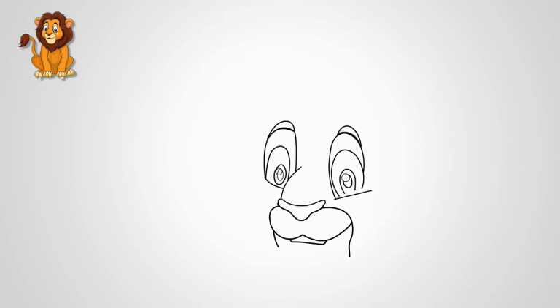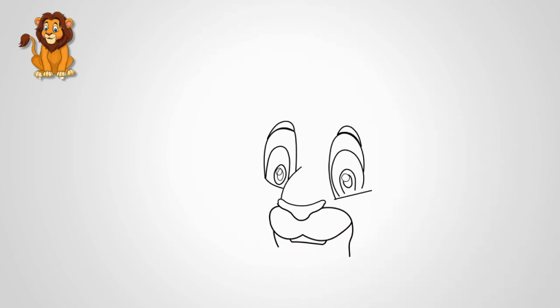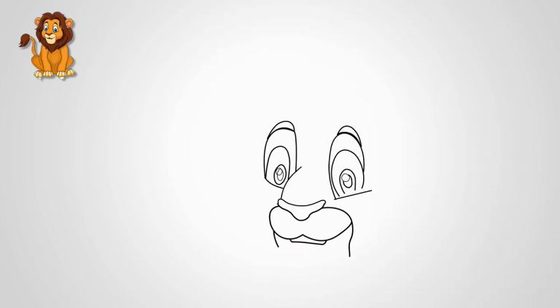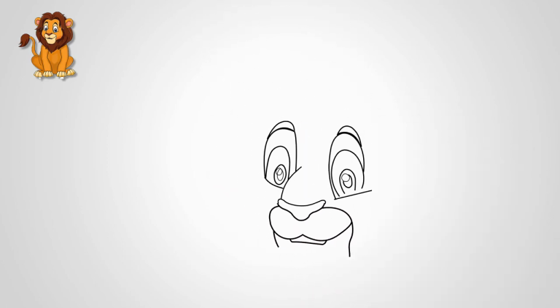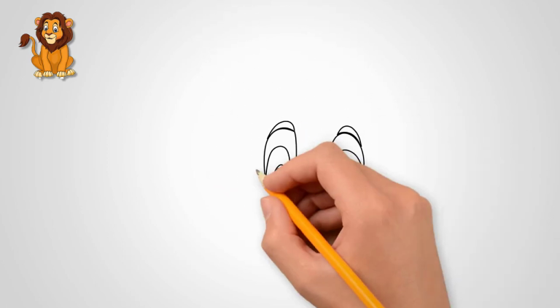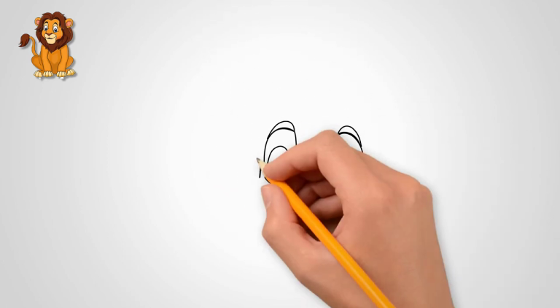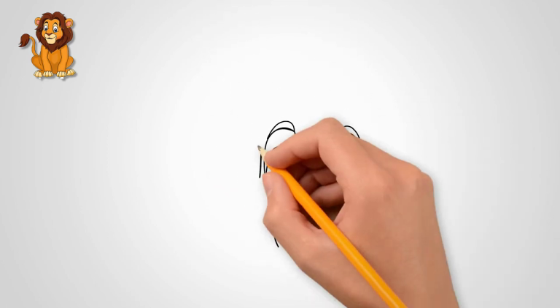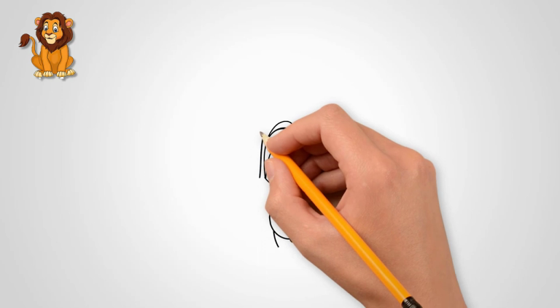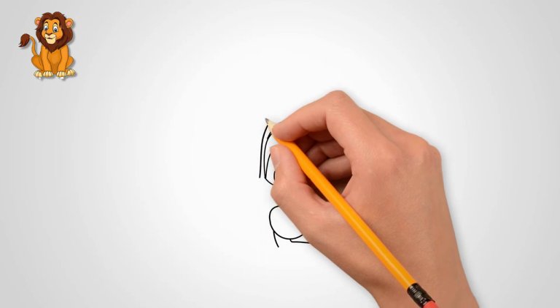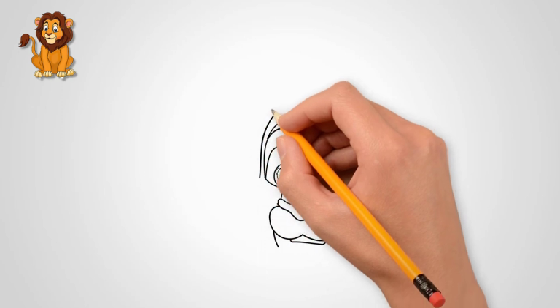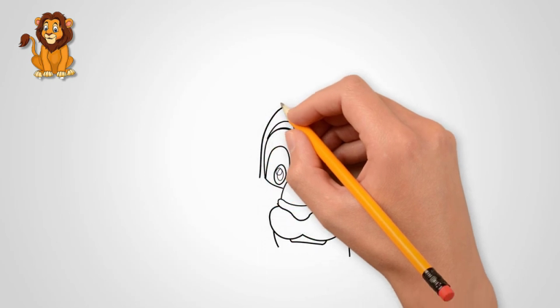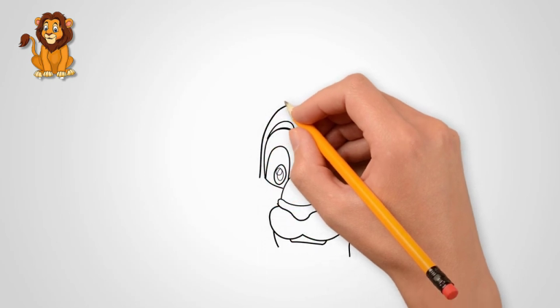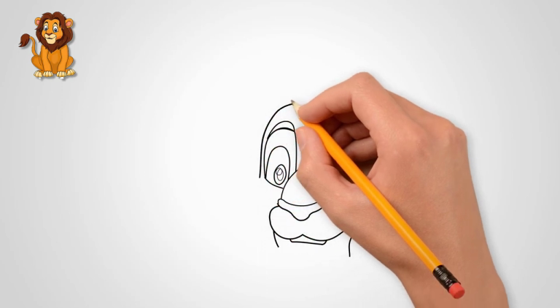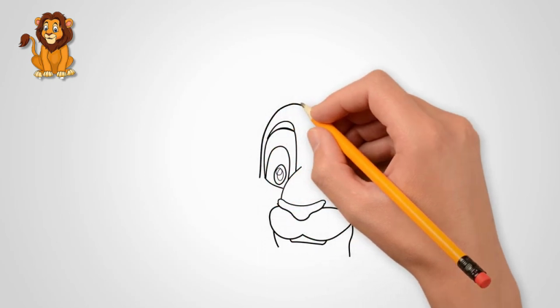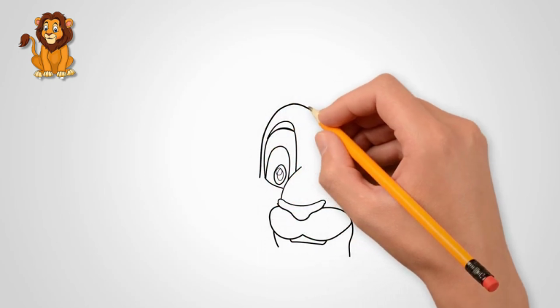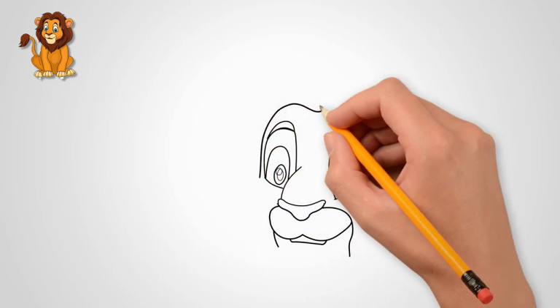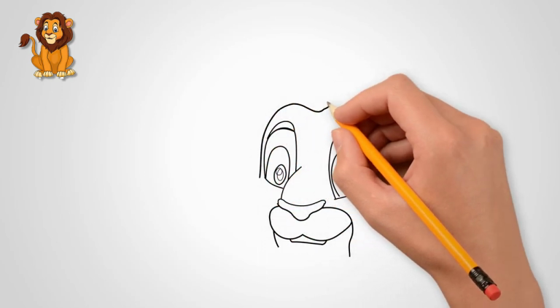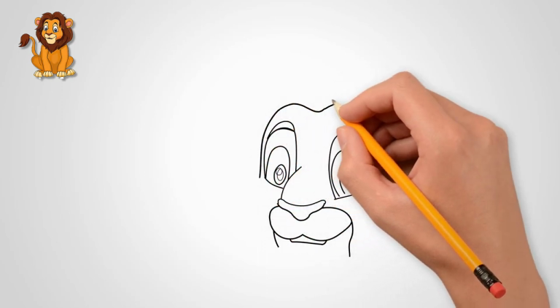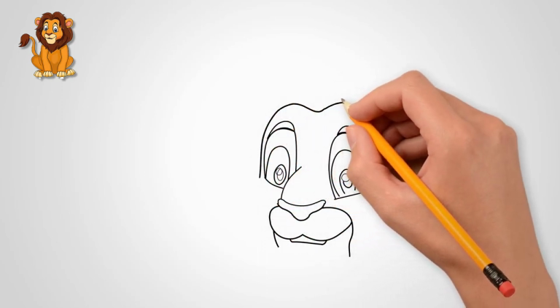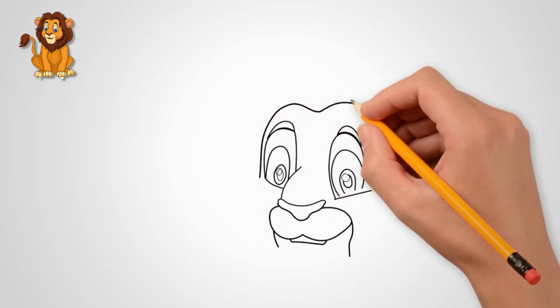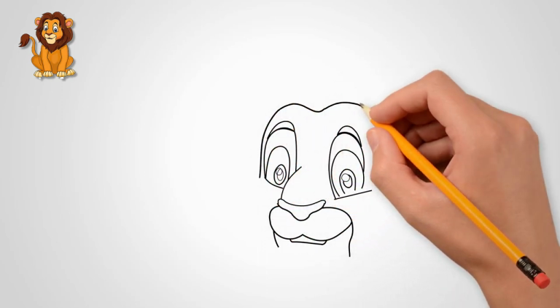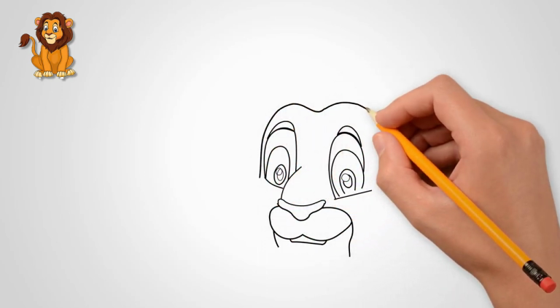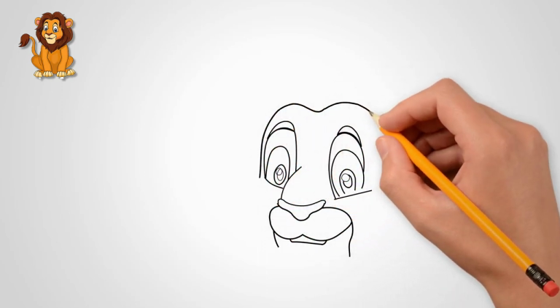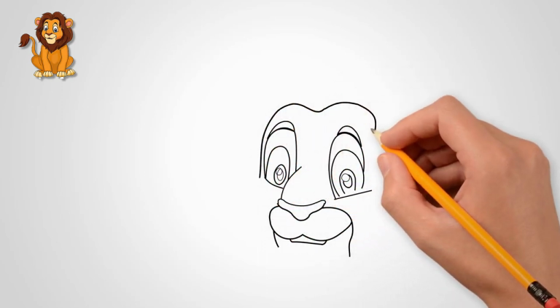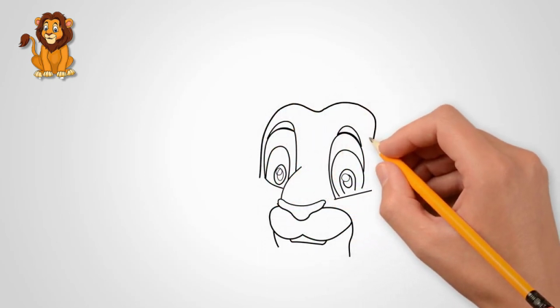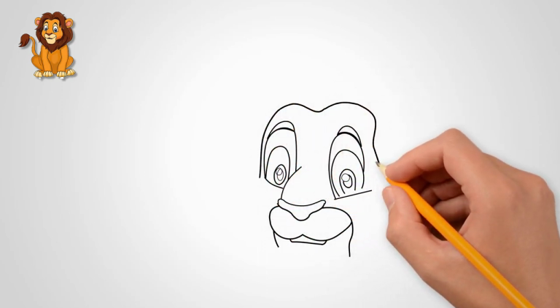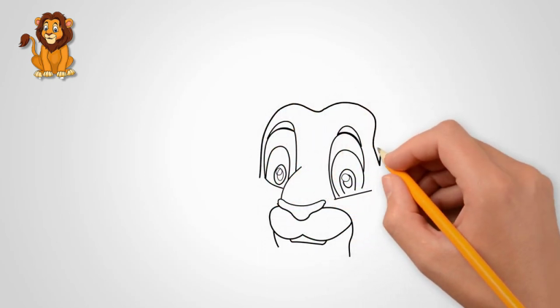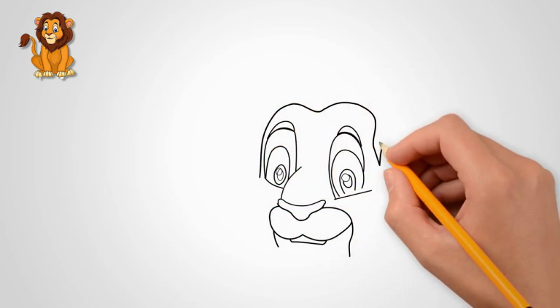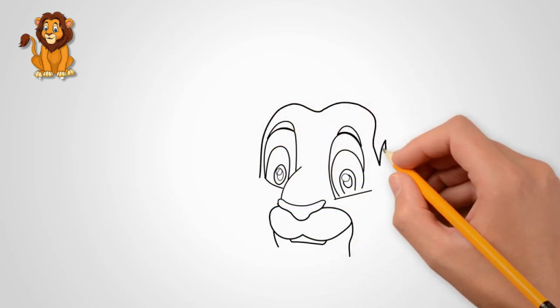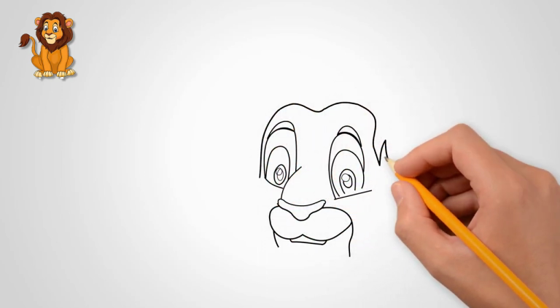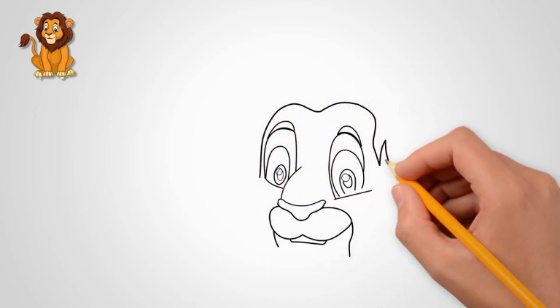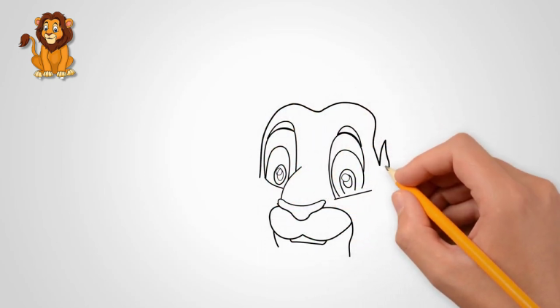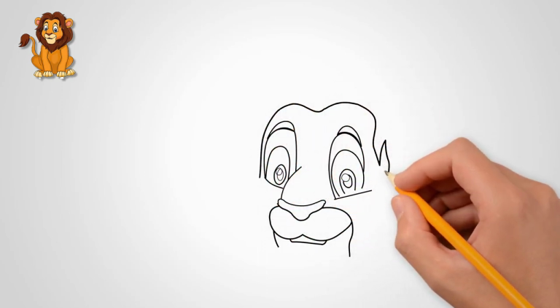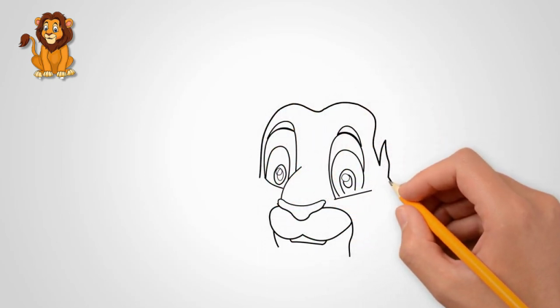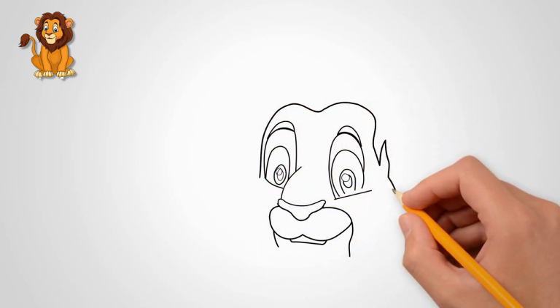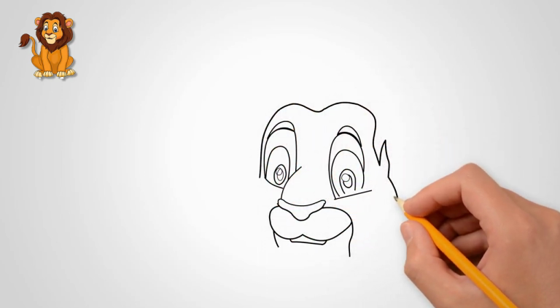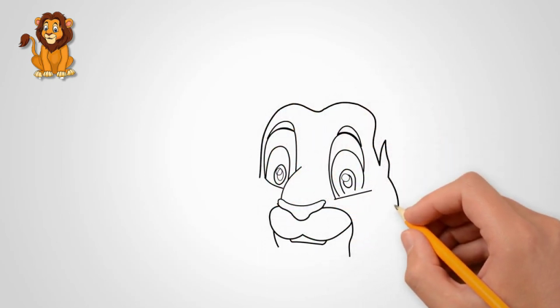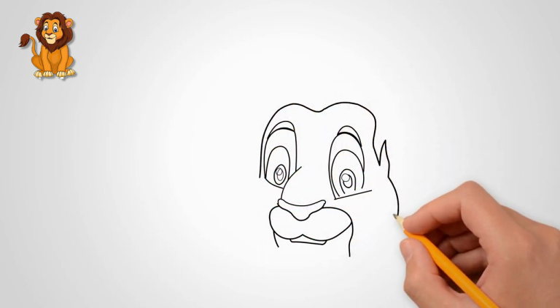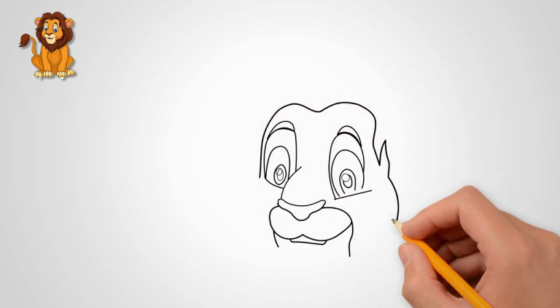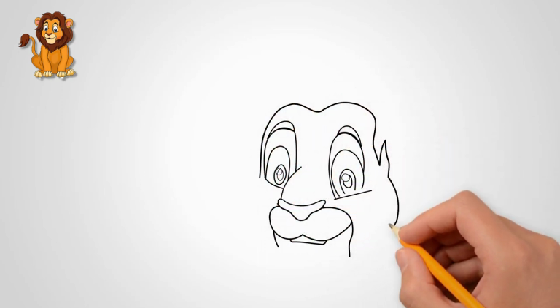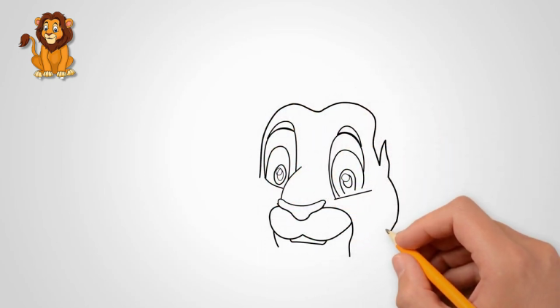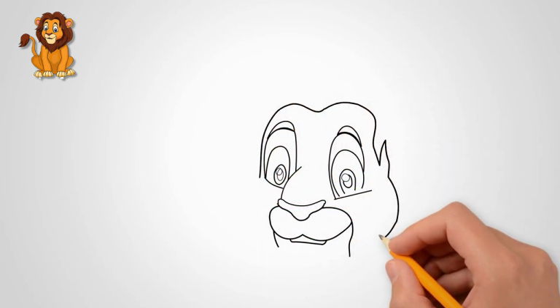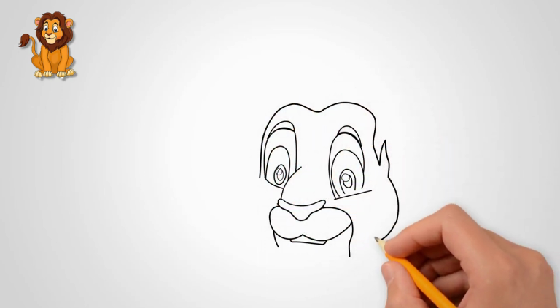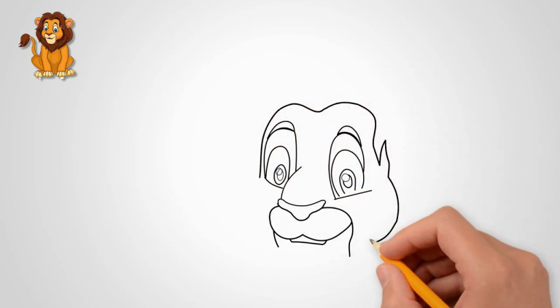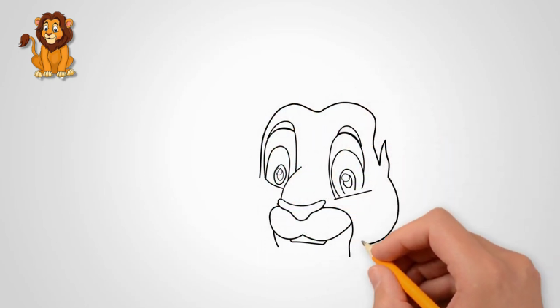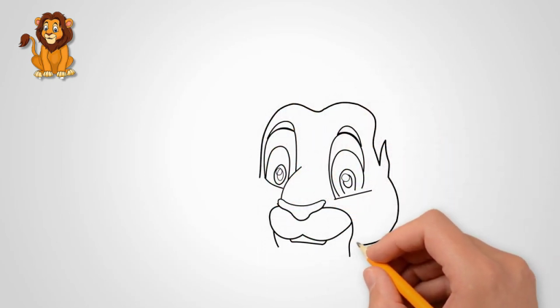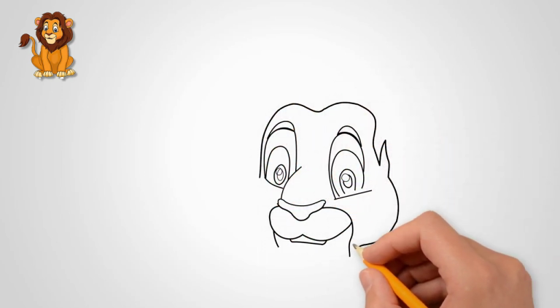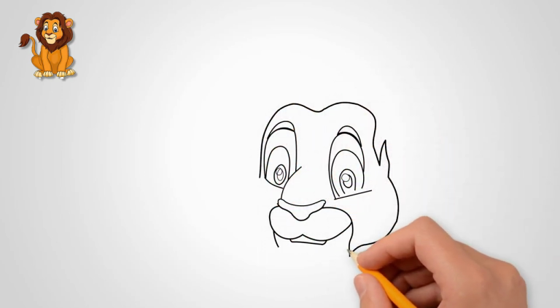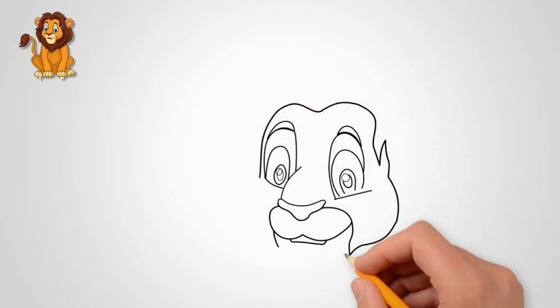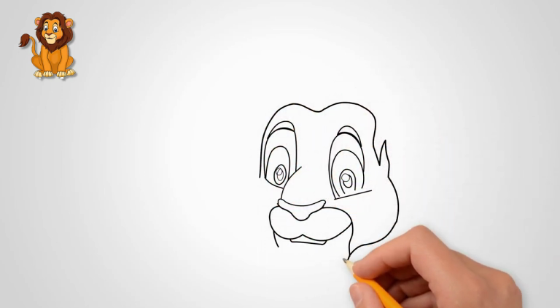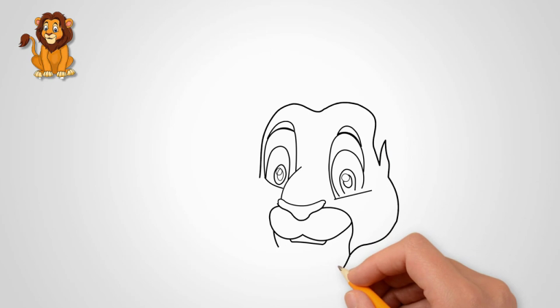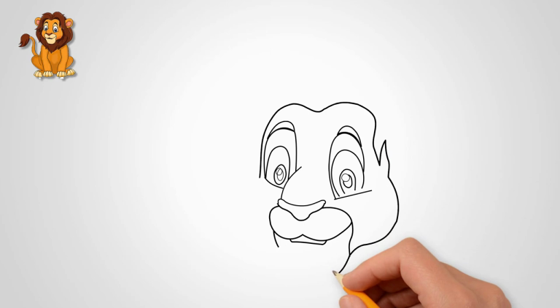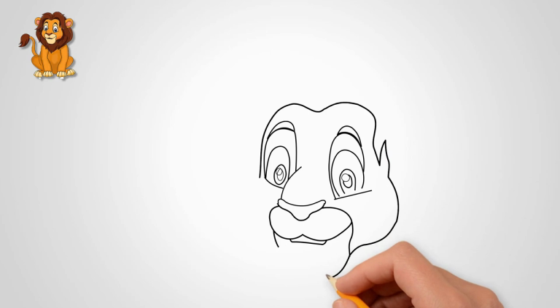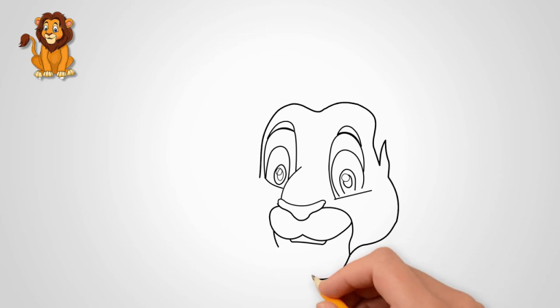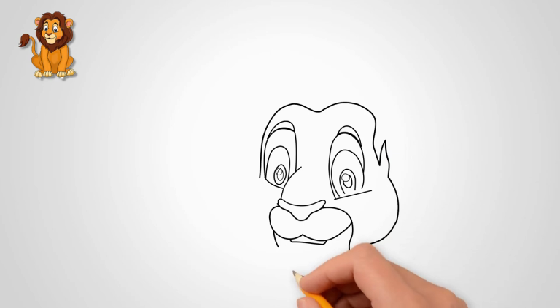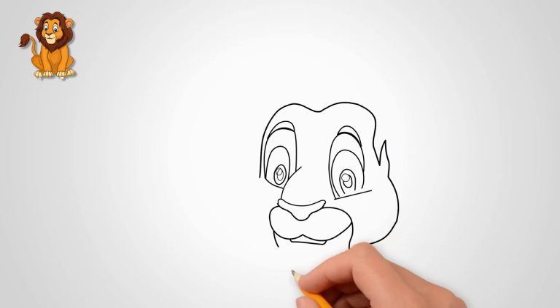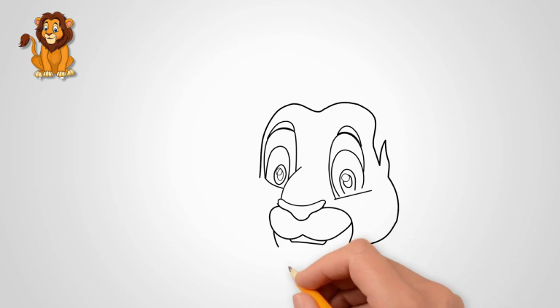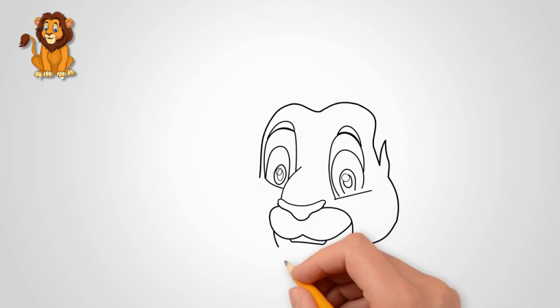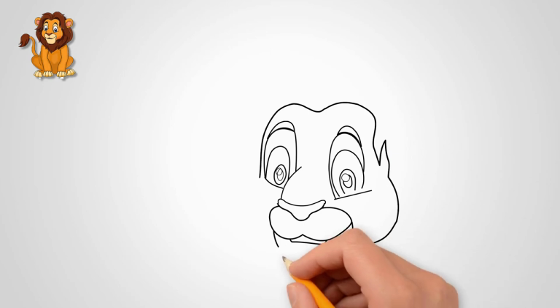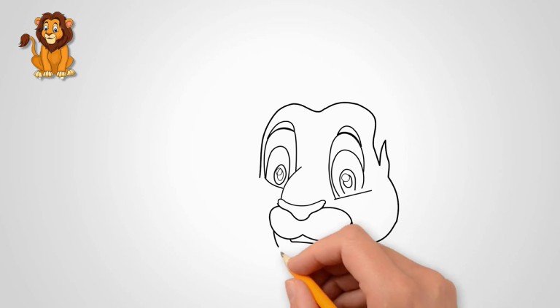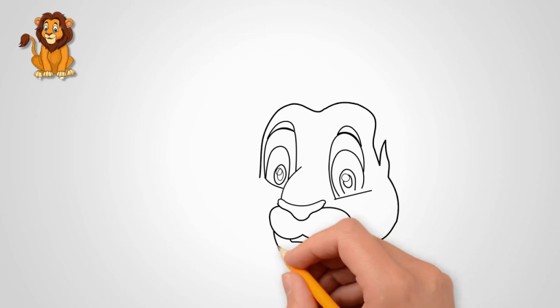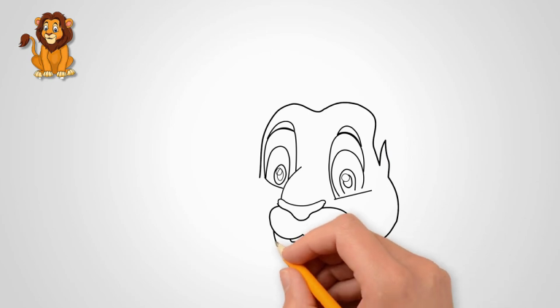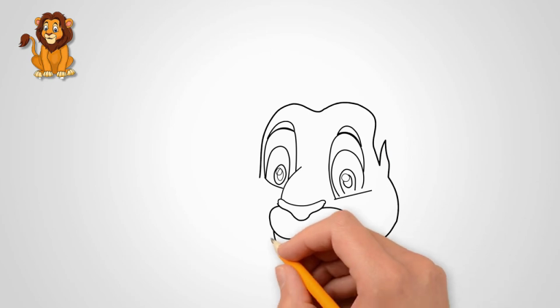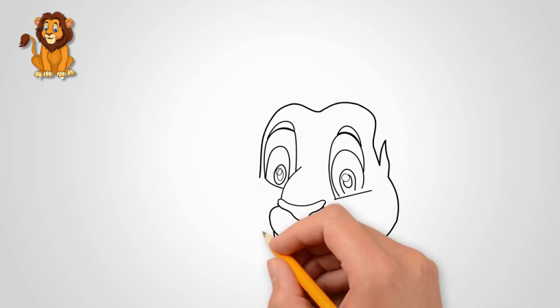The mouth of the lion is large and strong. This is a powerful weapon of the king of beasts. Draw the mouth of a lion.